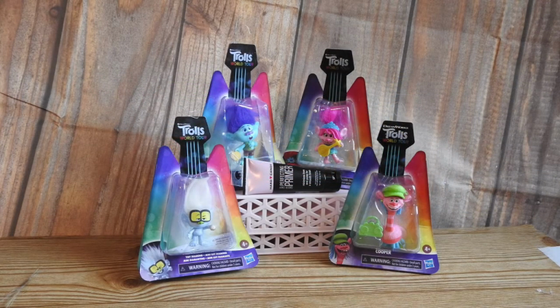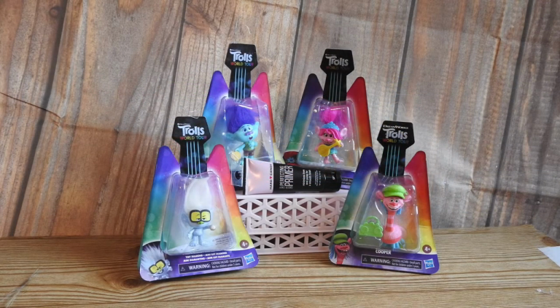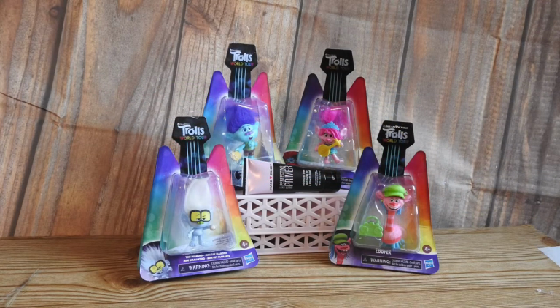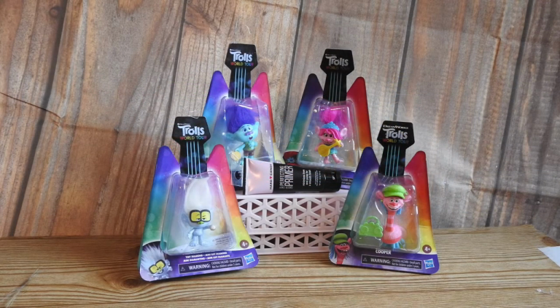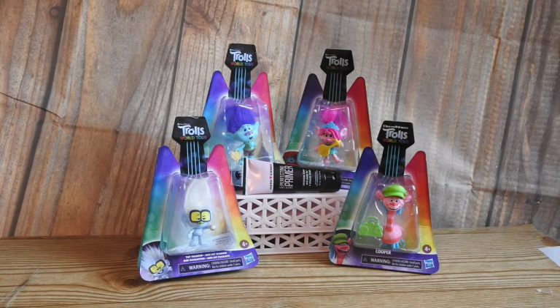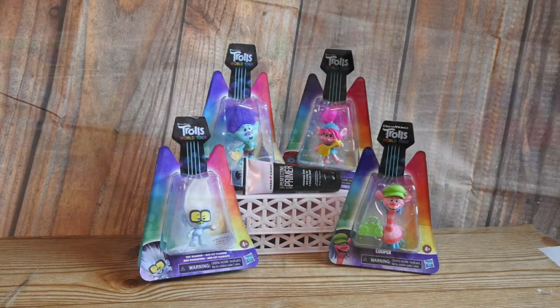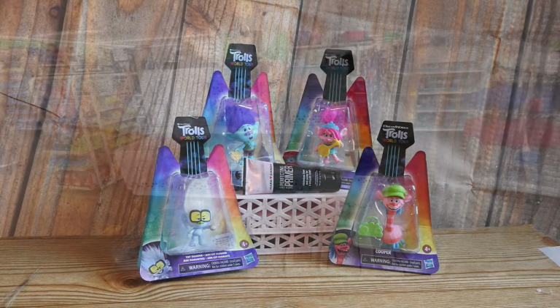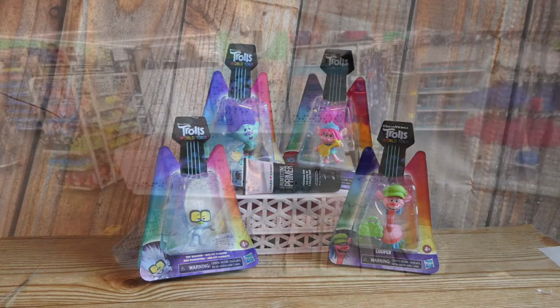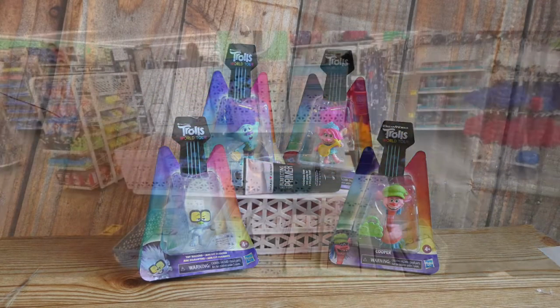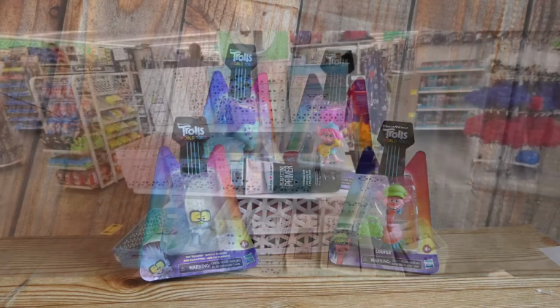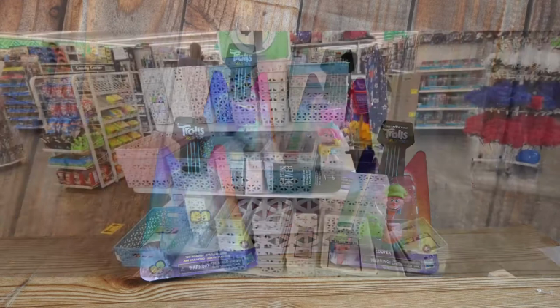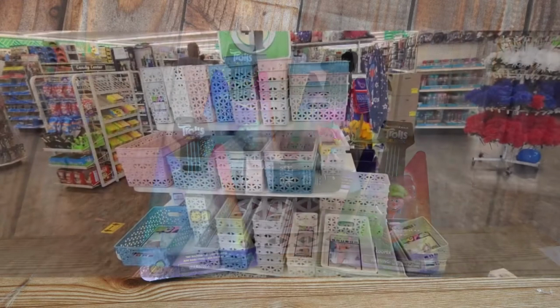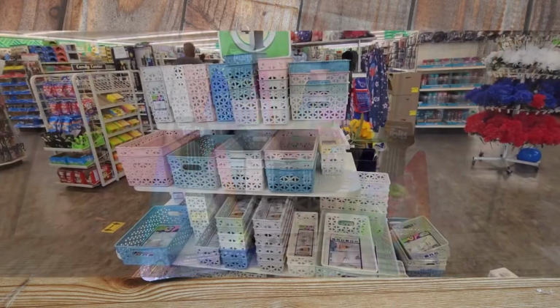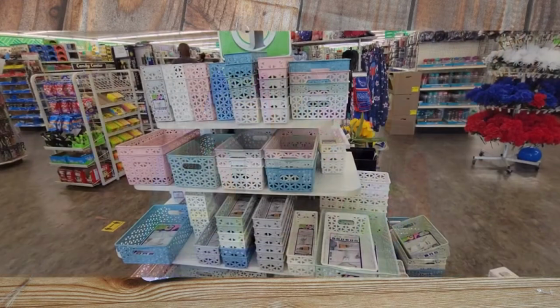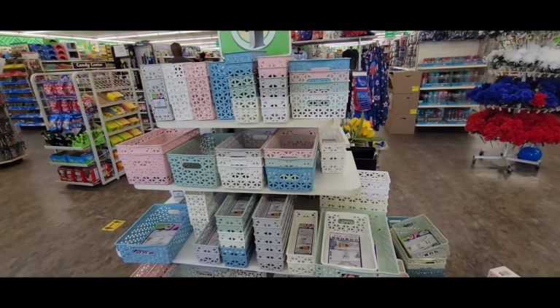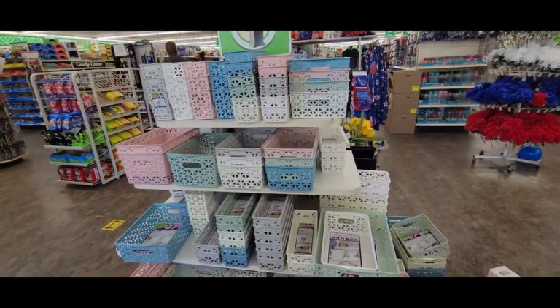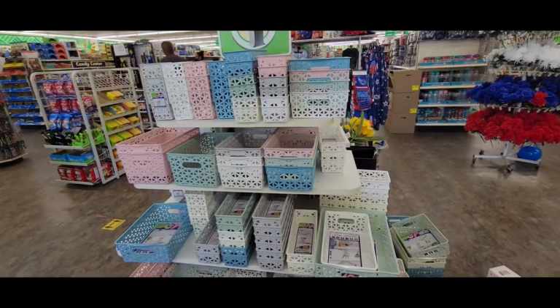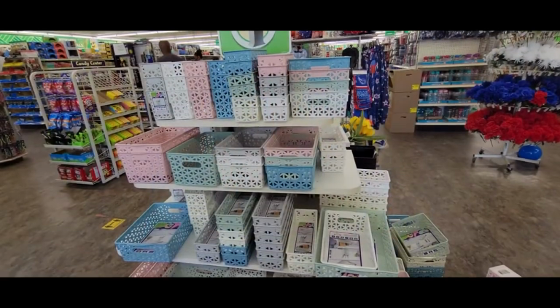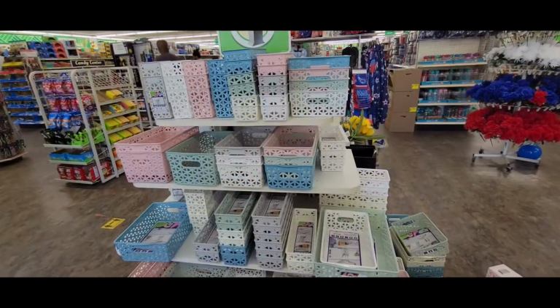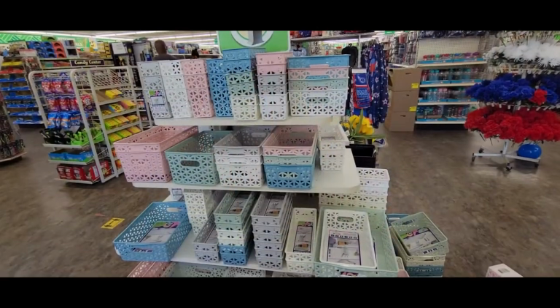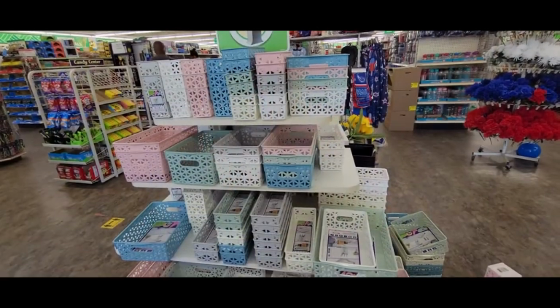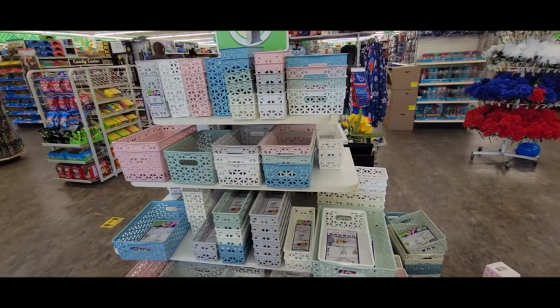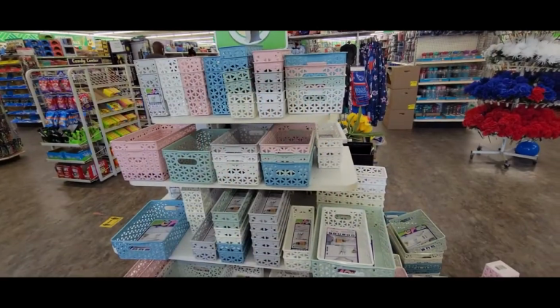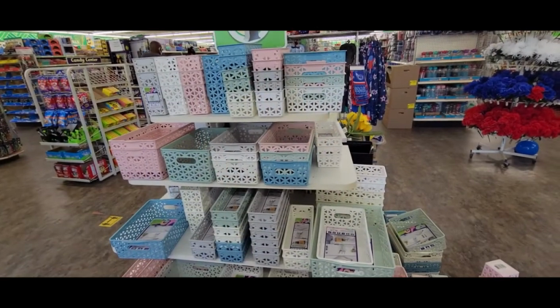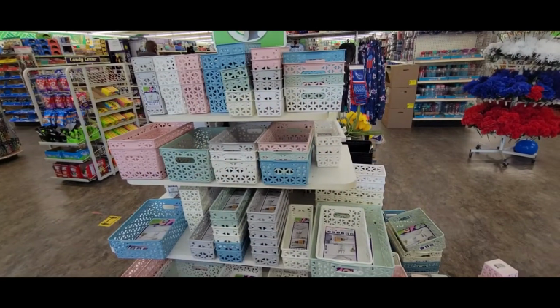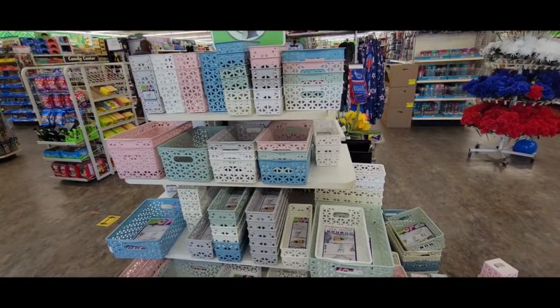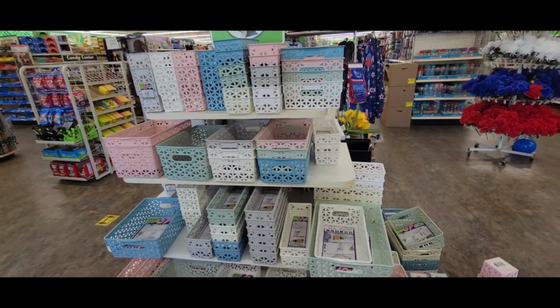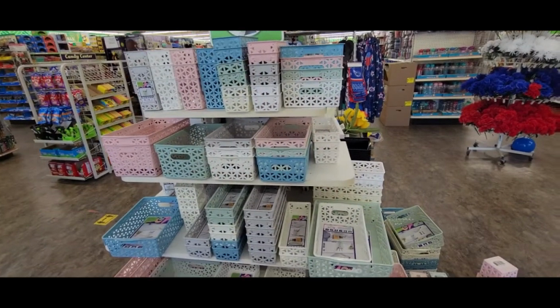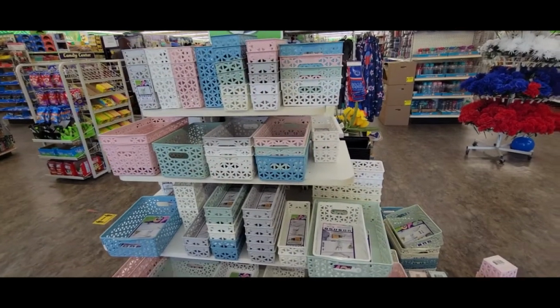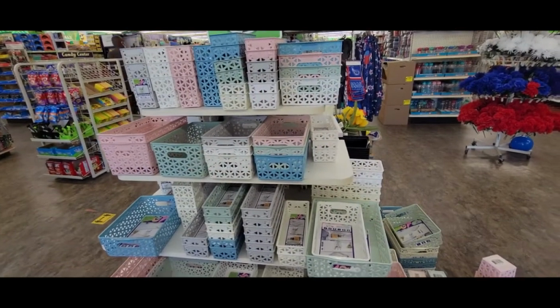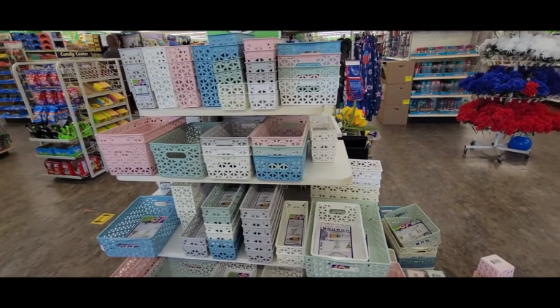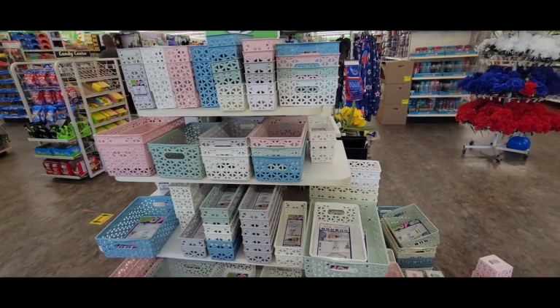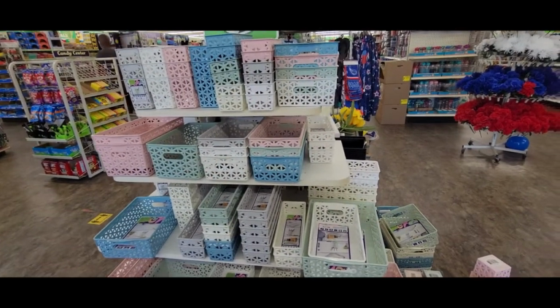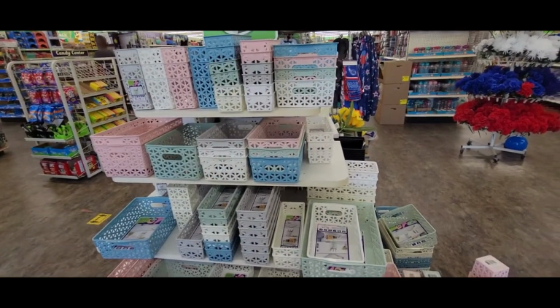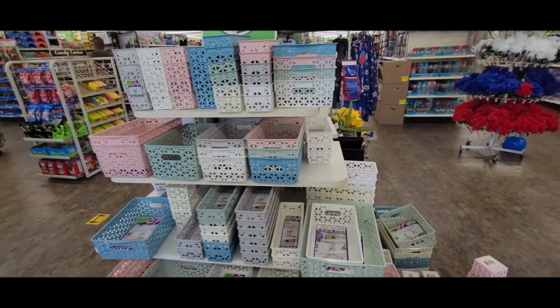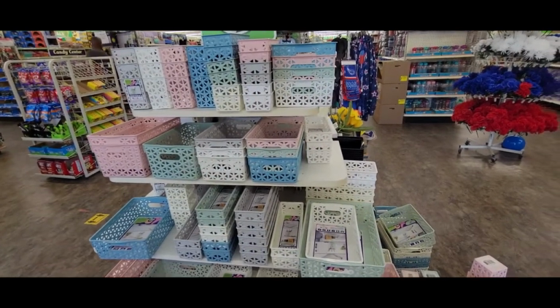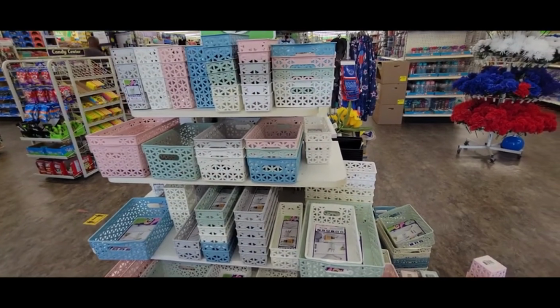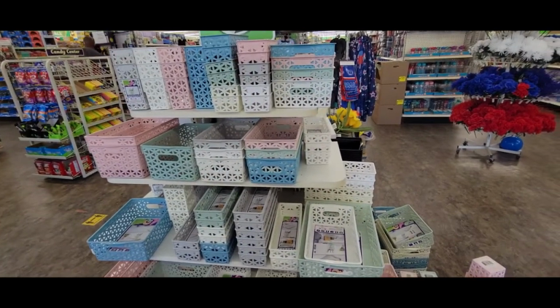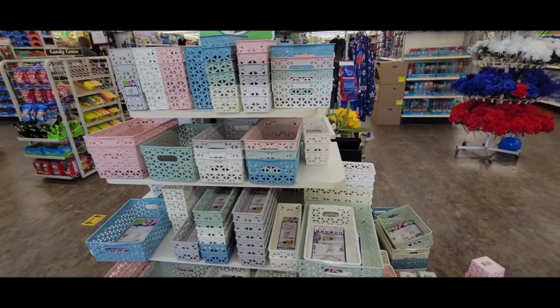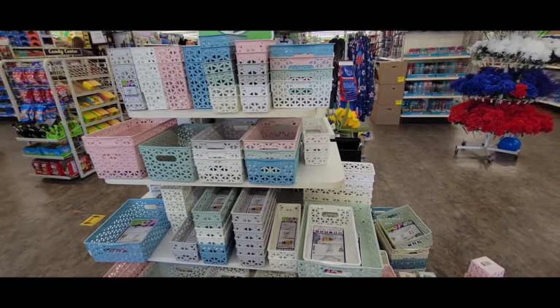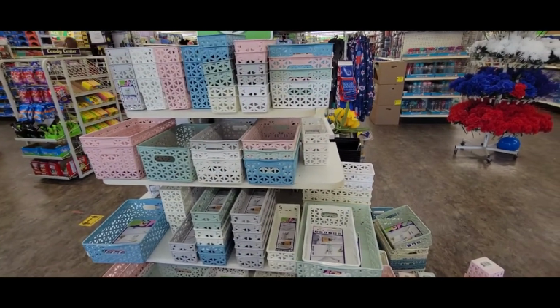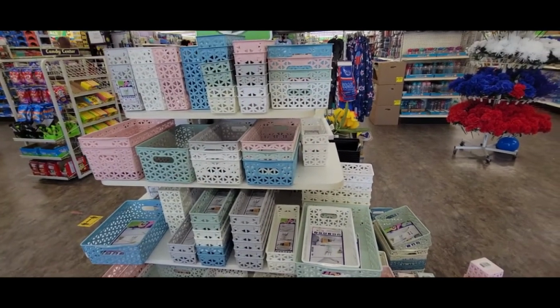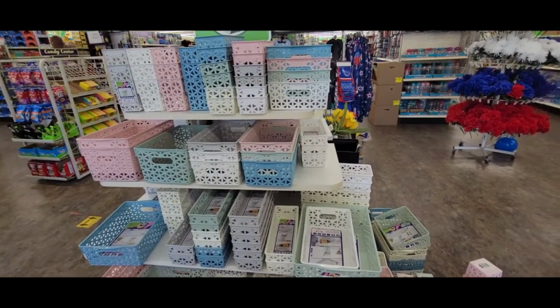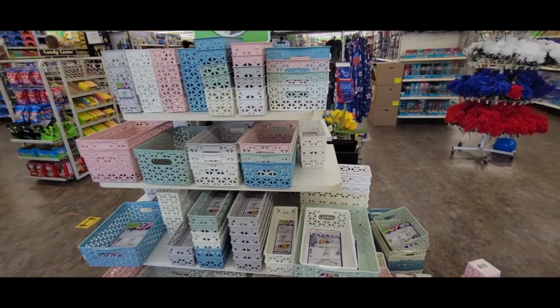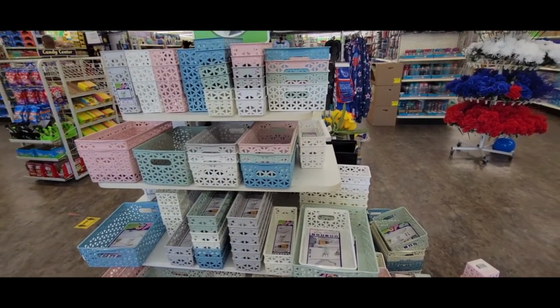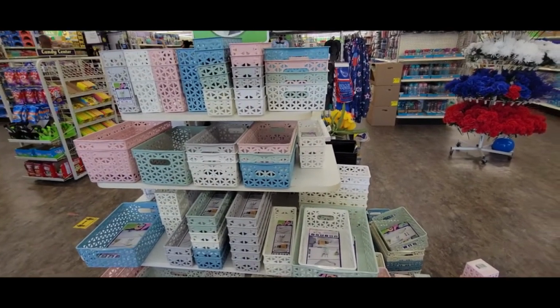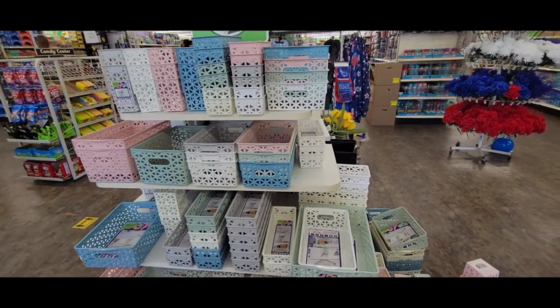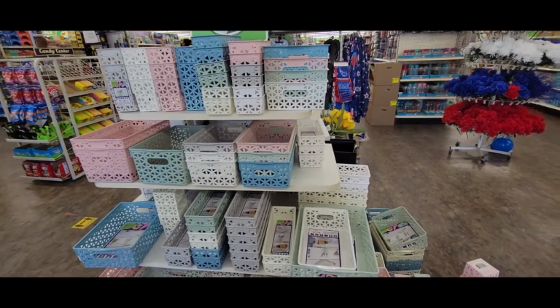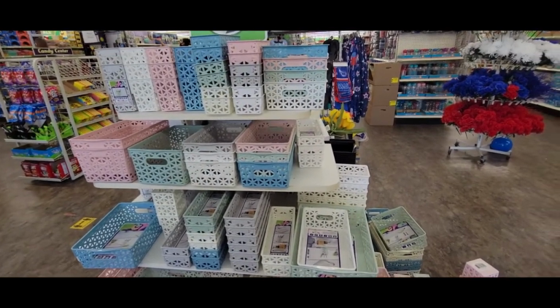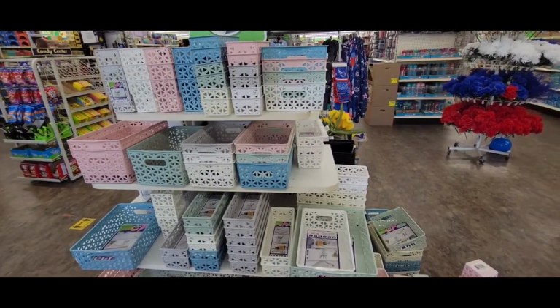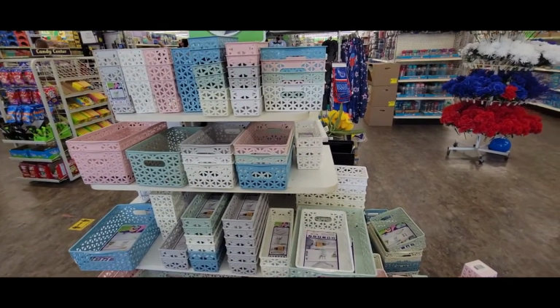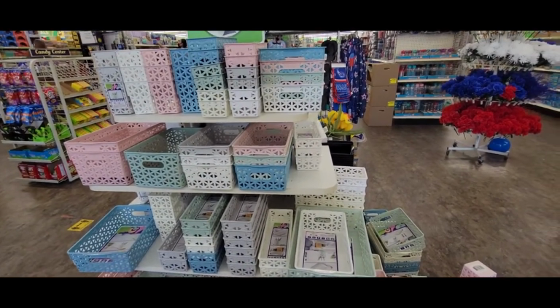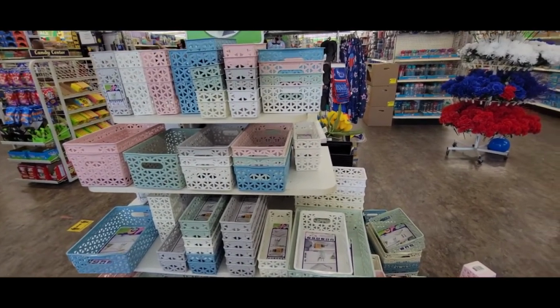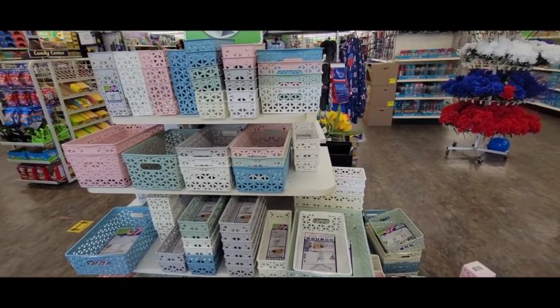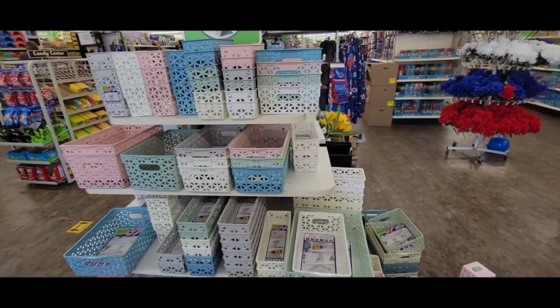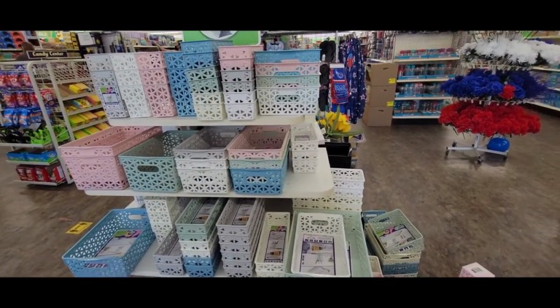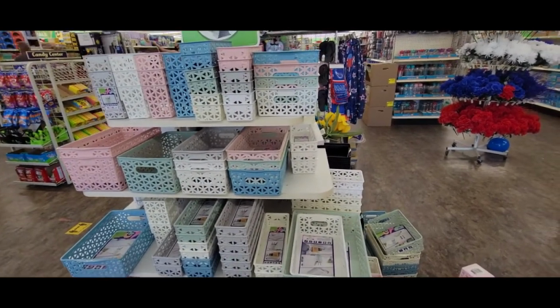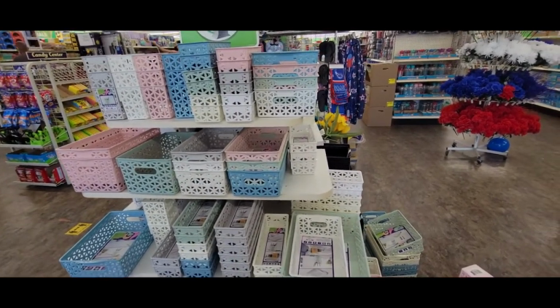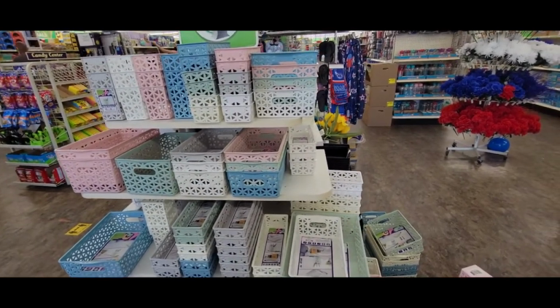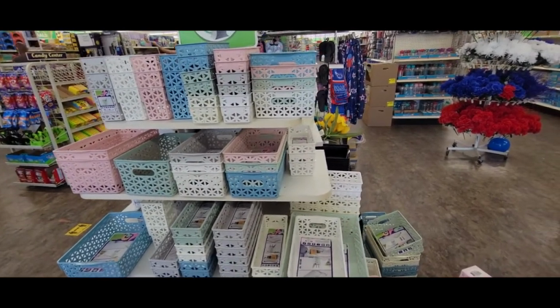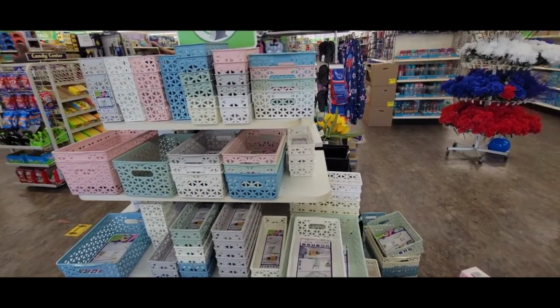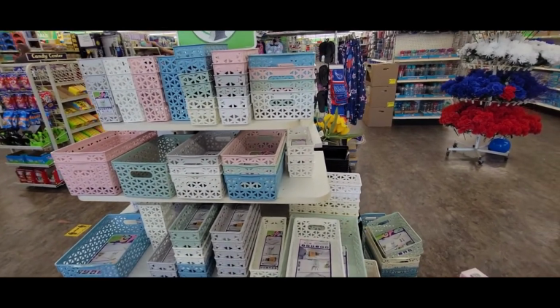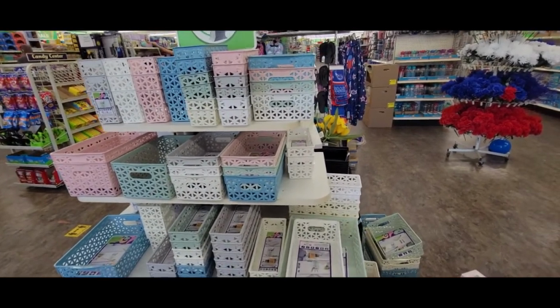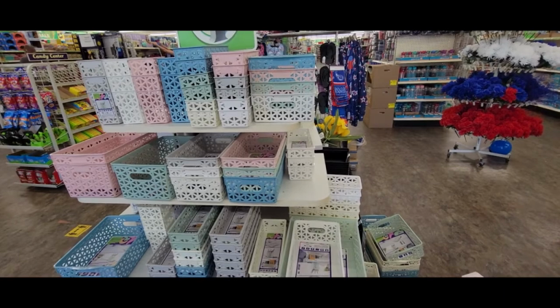Hi guys, how's everyone doing? I just walked into my Dollar Tree and saw this.